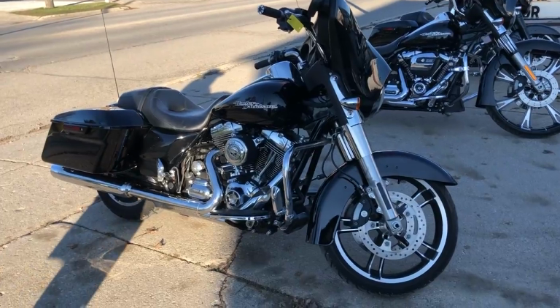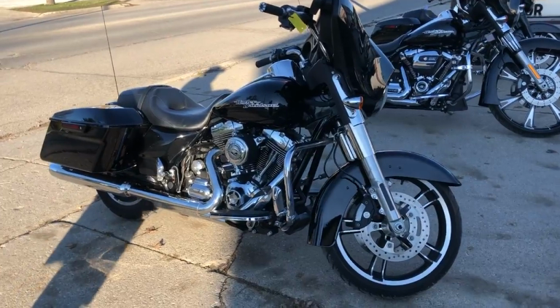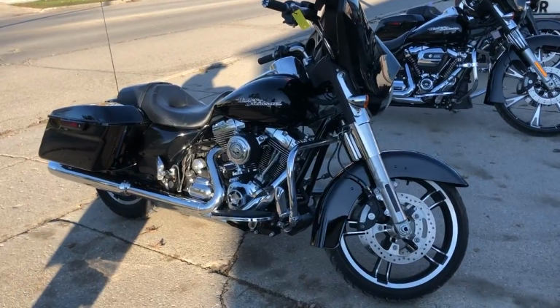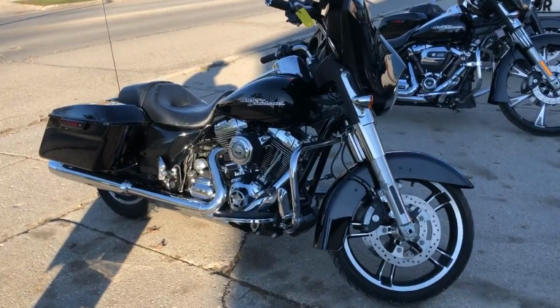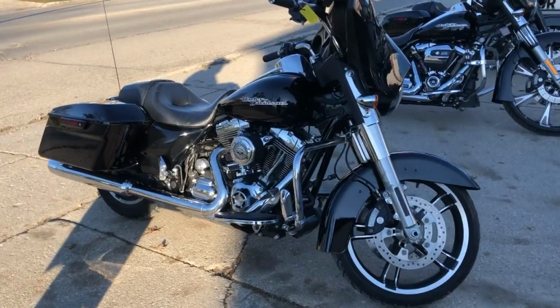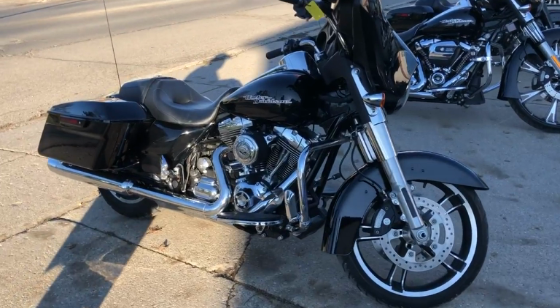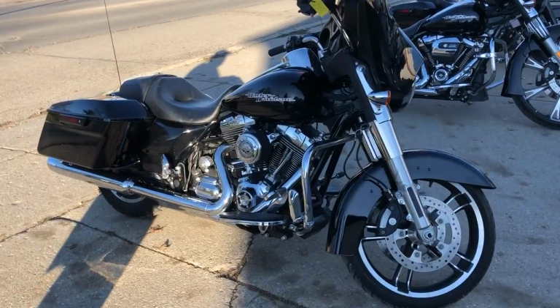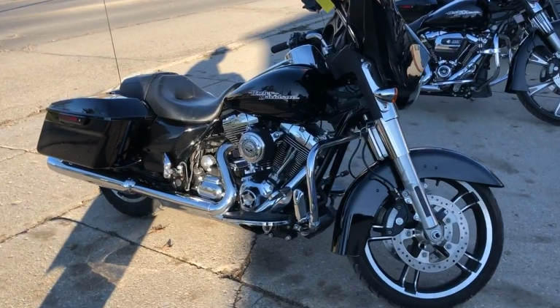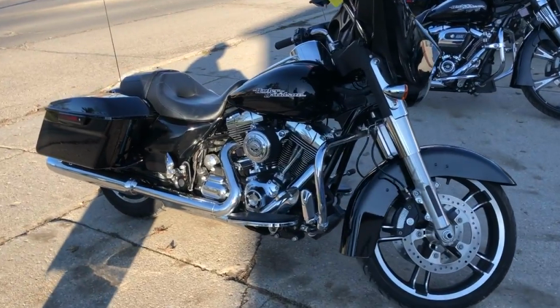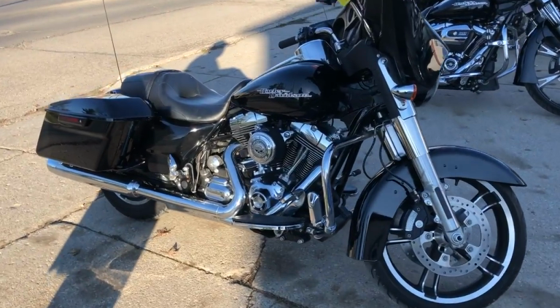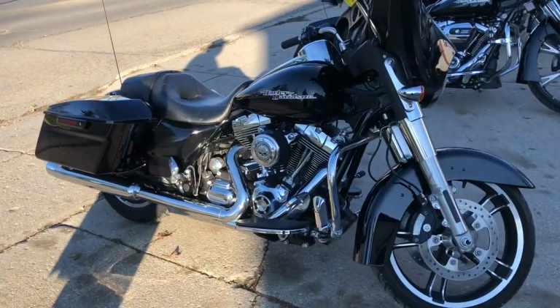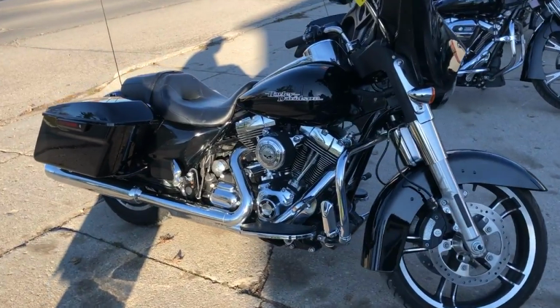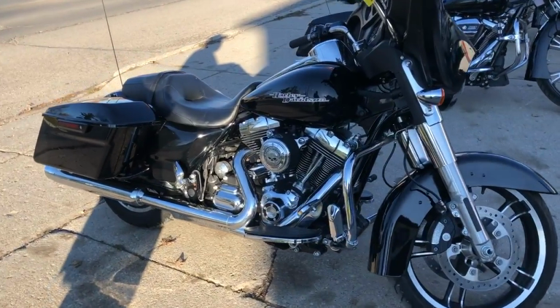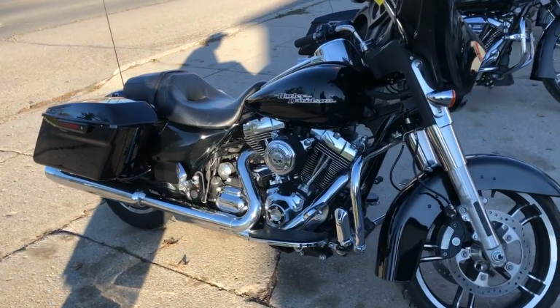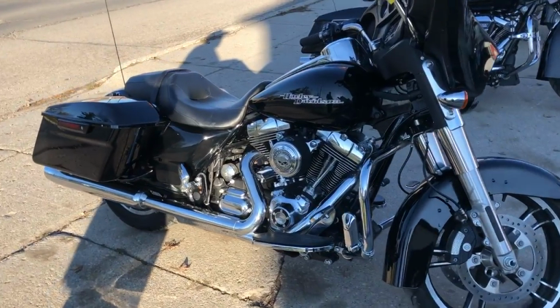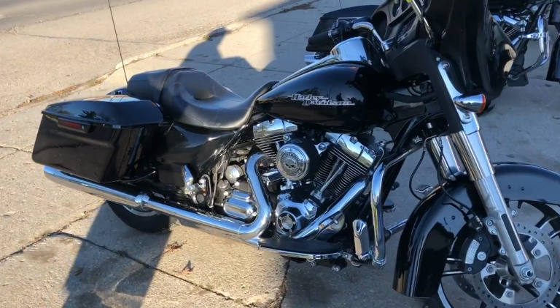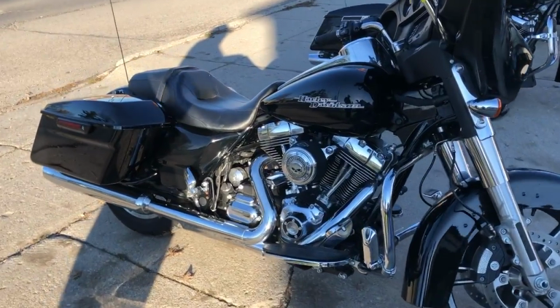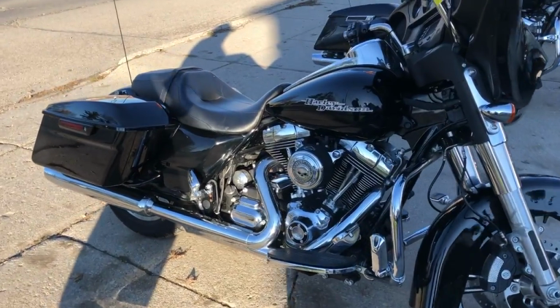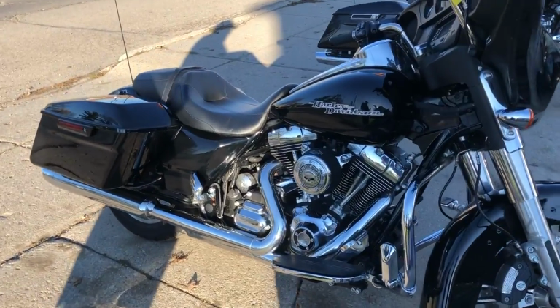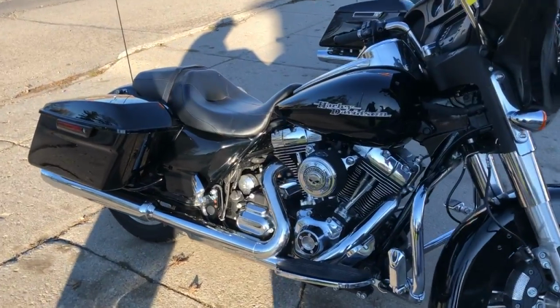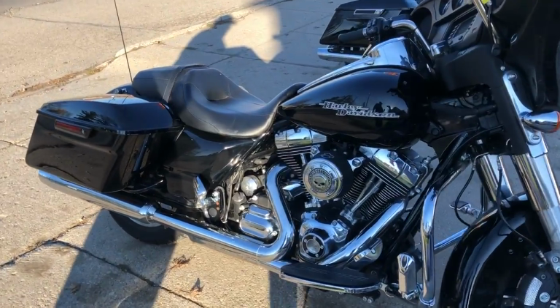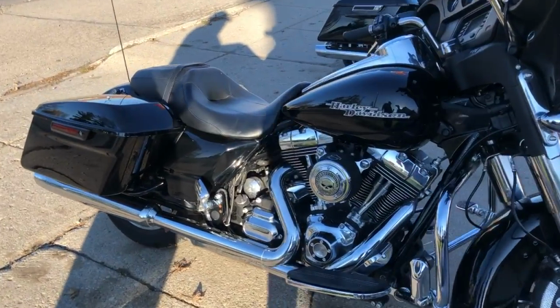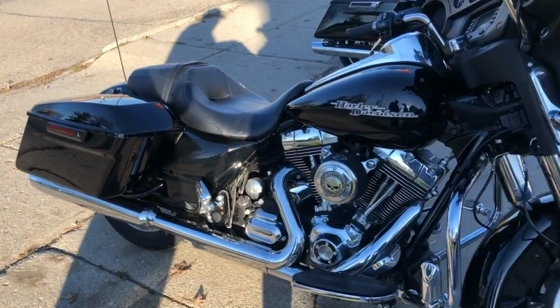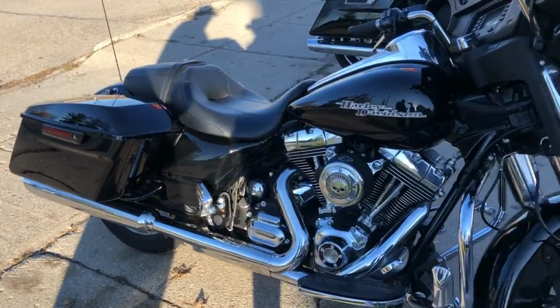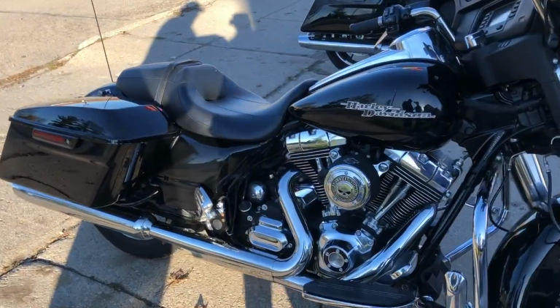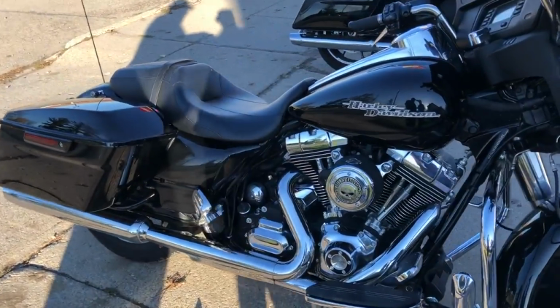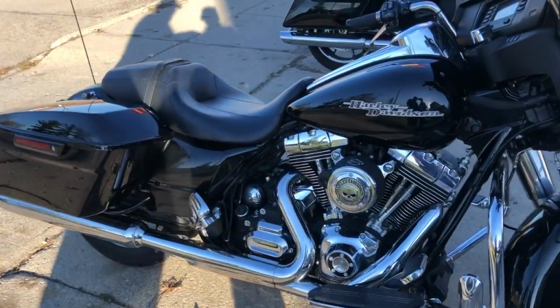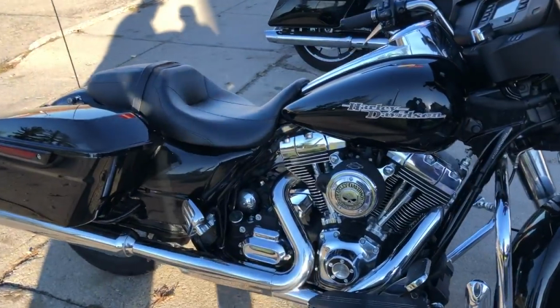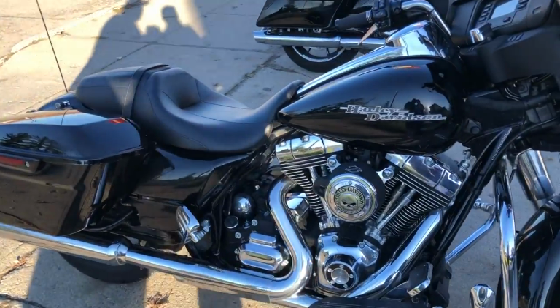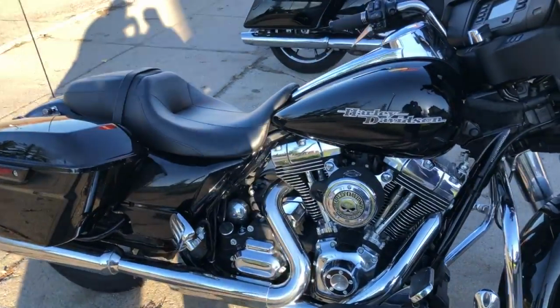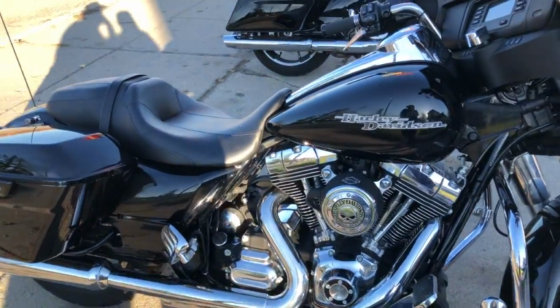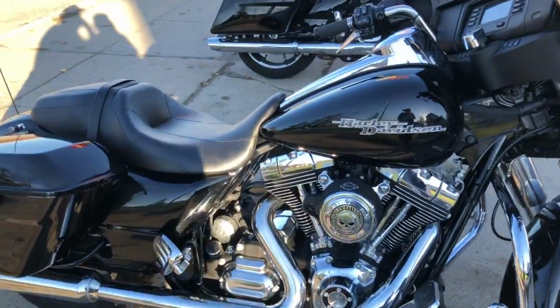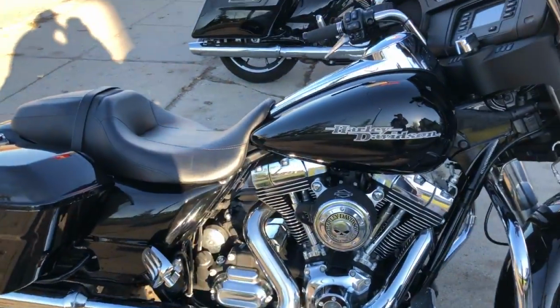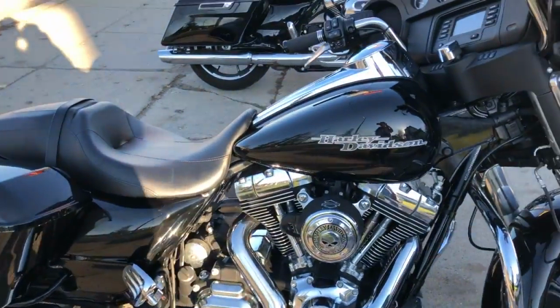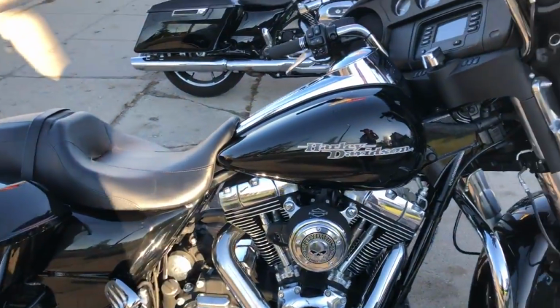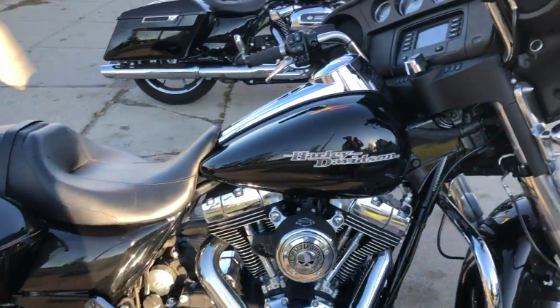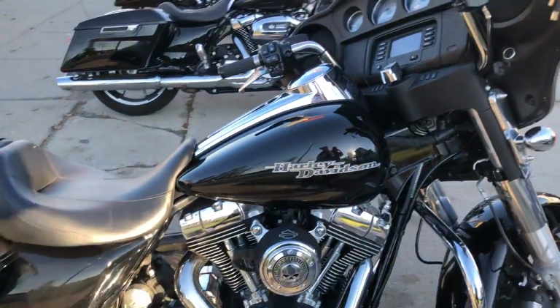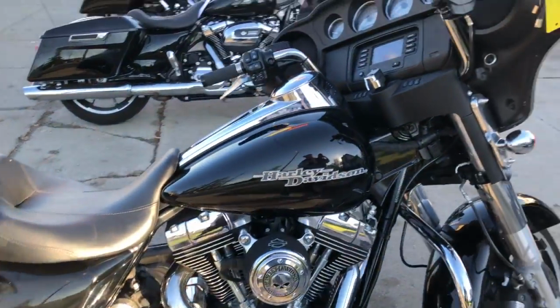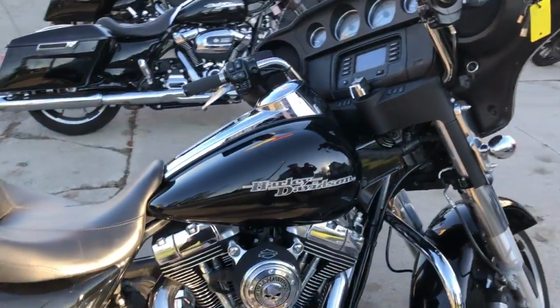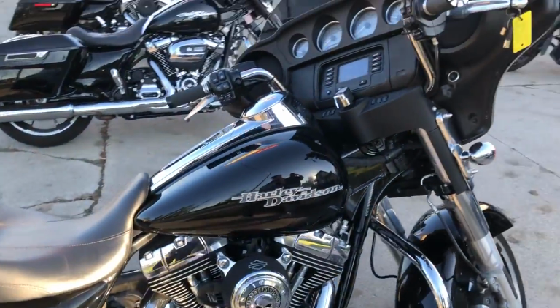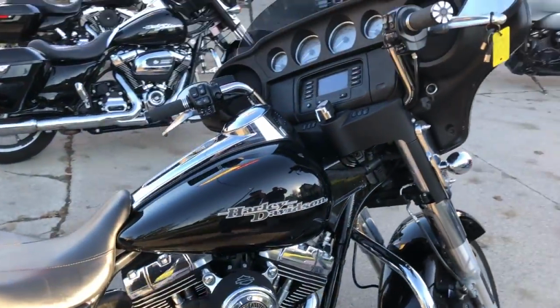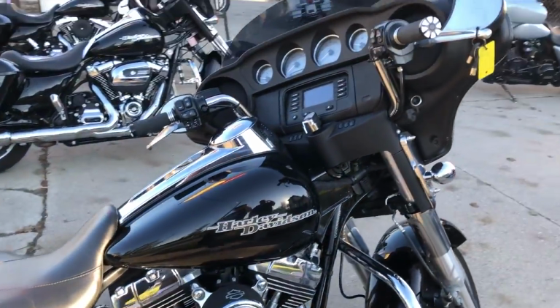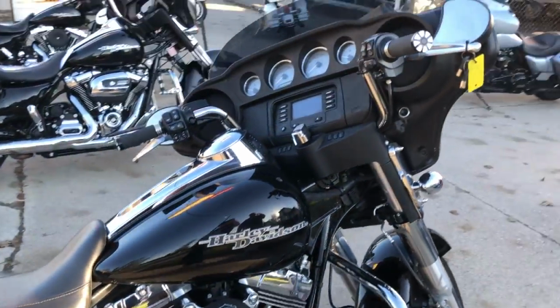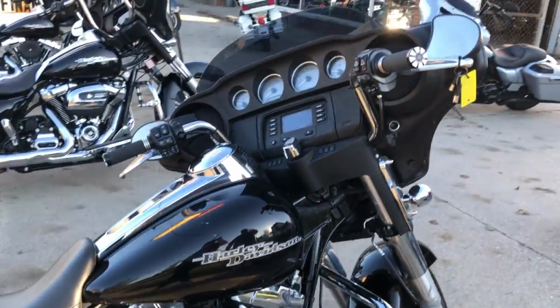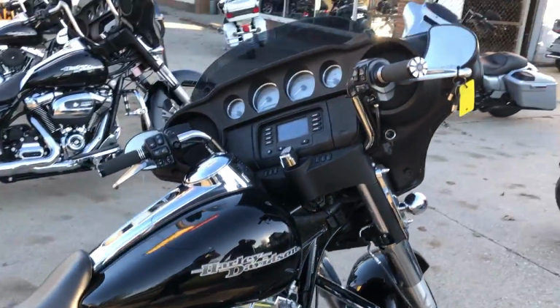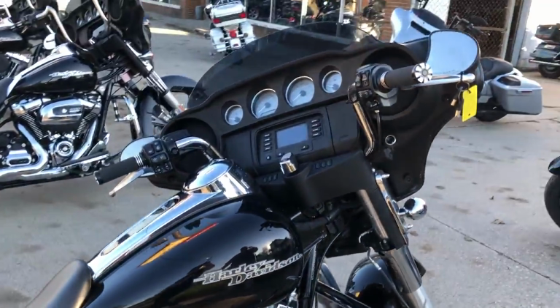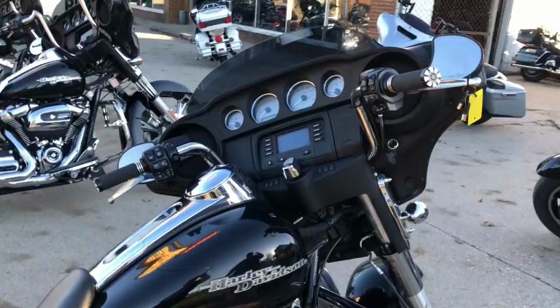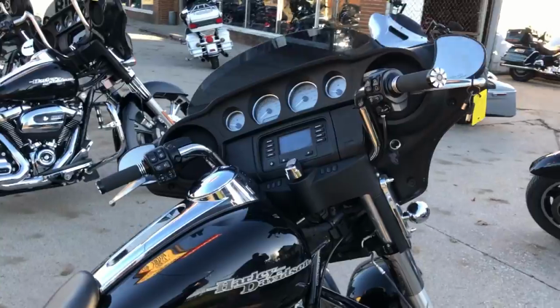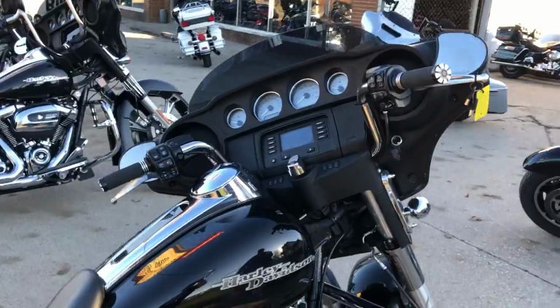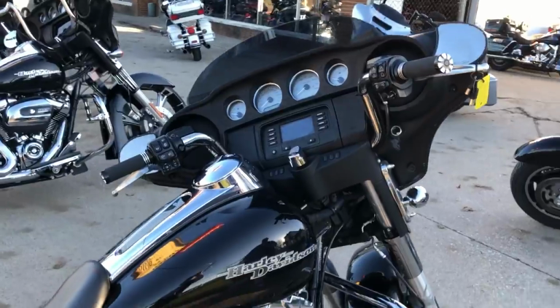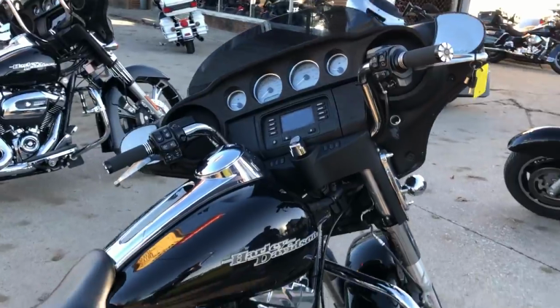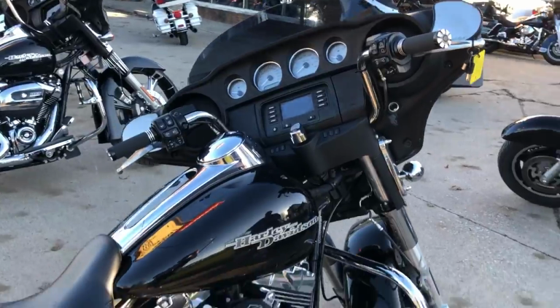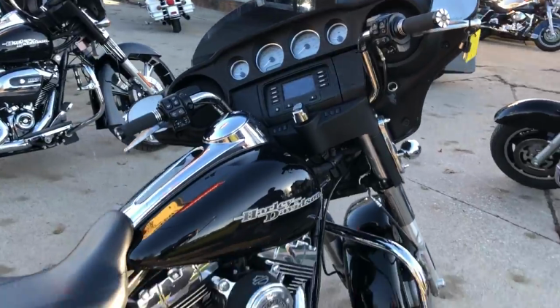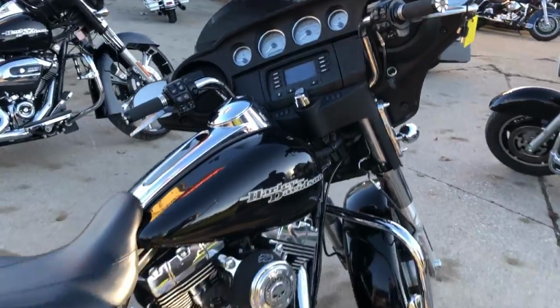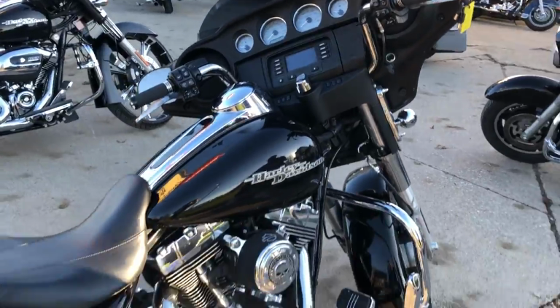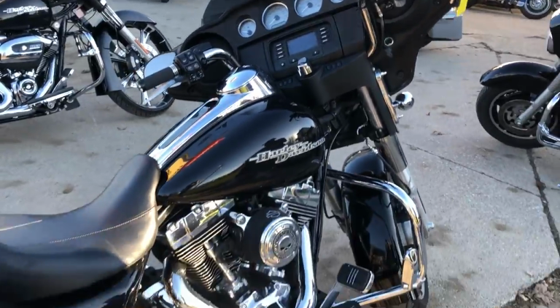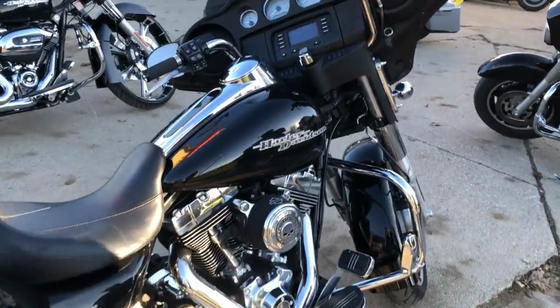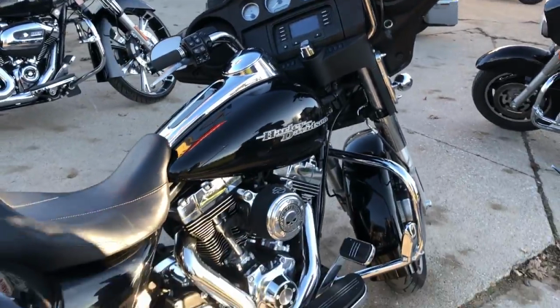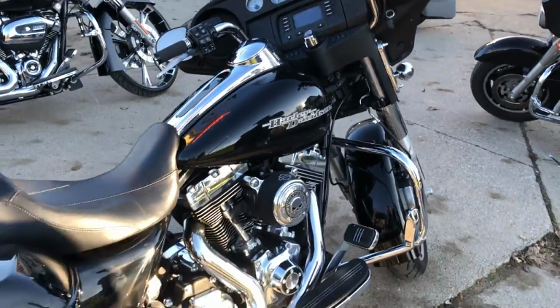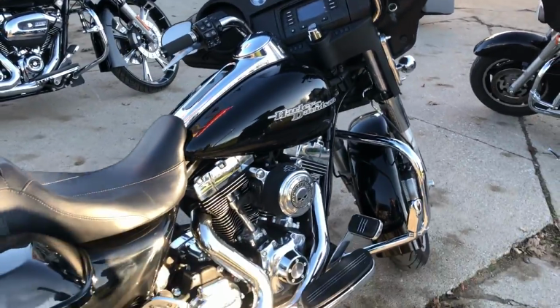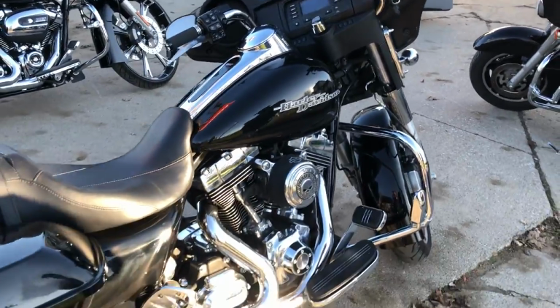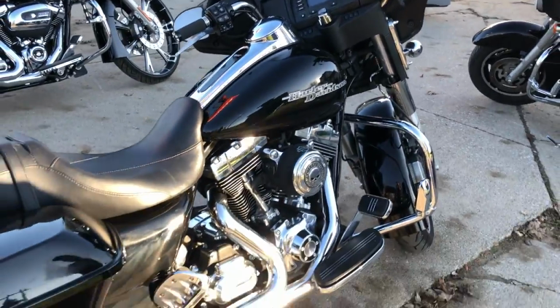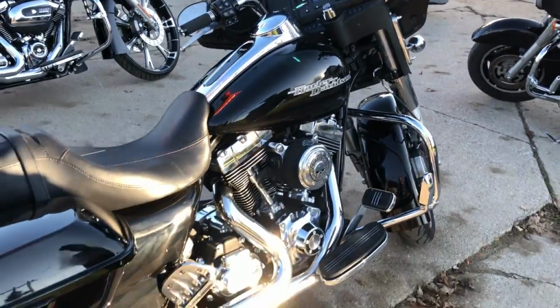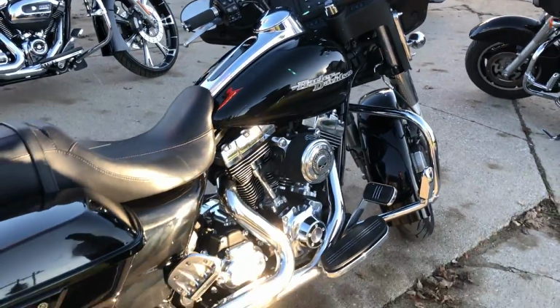Hey guys, ApprovalPowerSports.com here doing a video on another Street Glide. We've got over 50 Street Glides in stock to choose from.